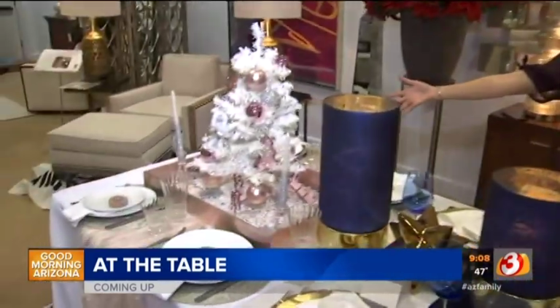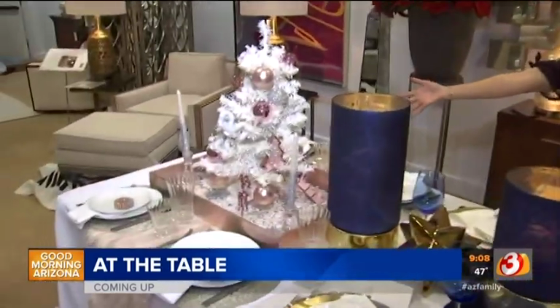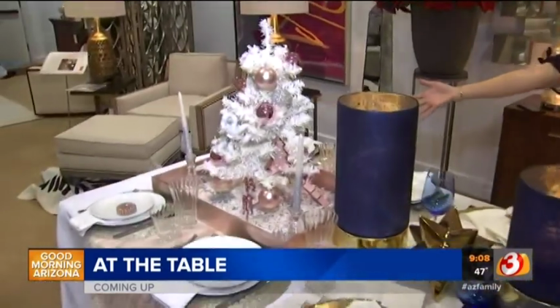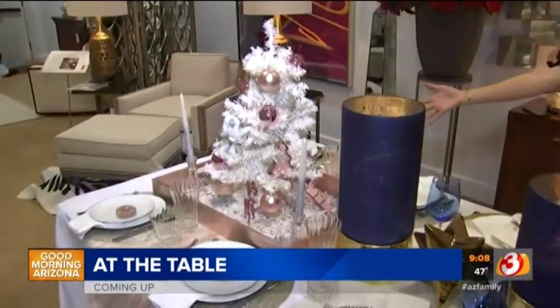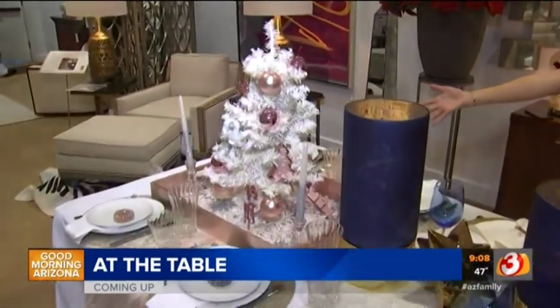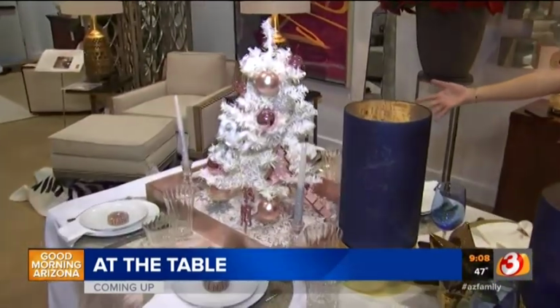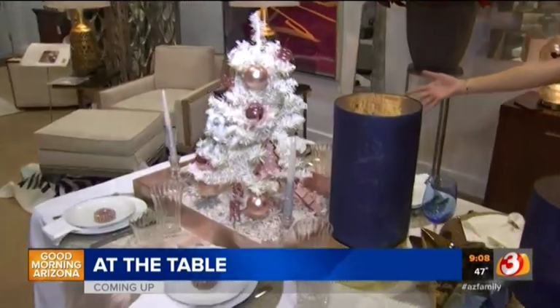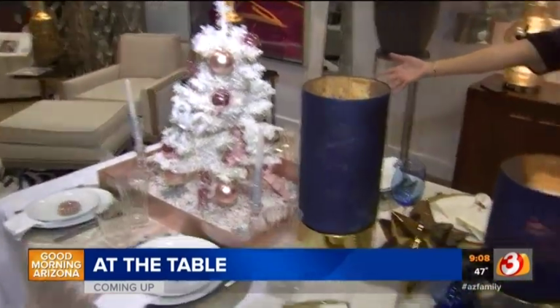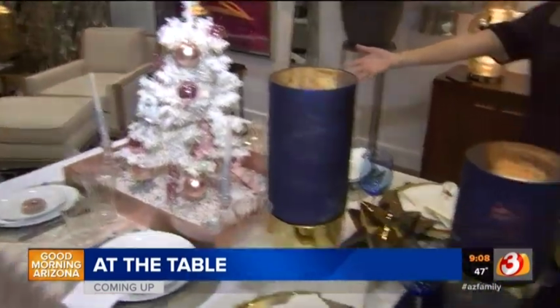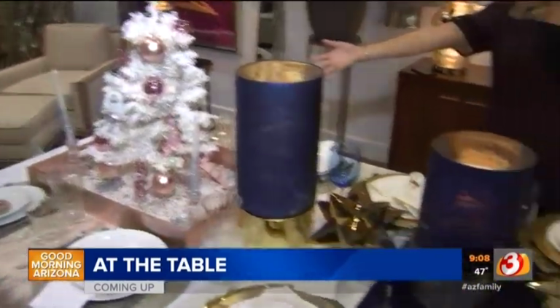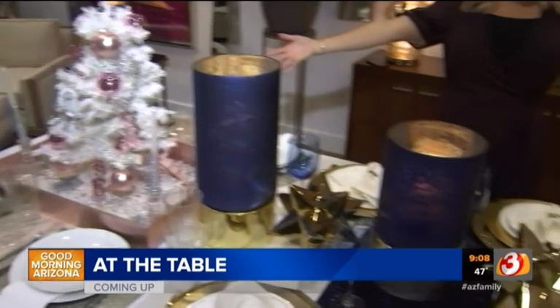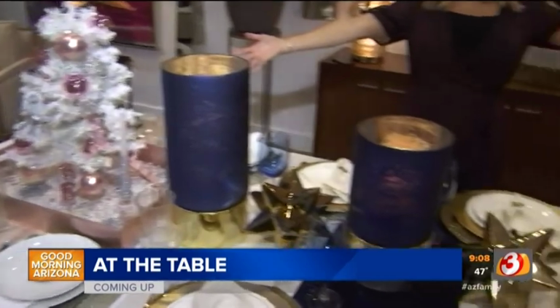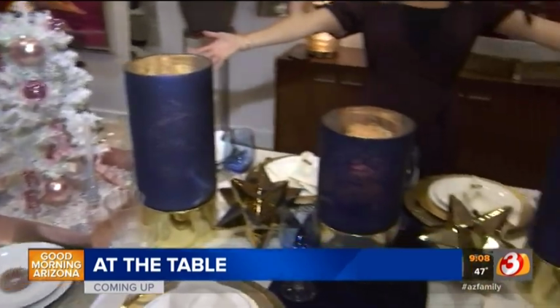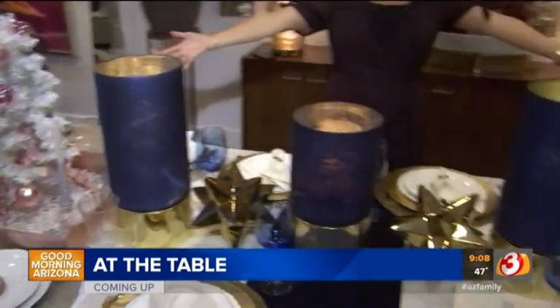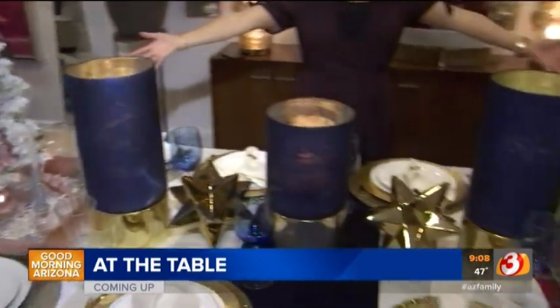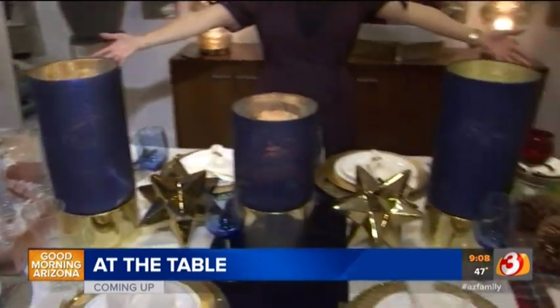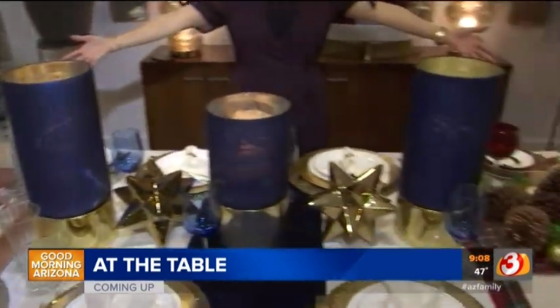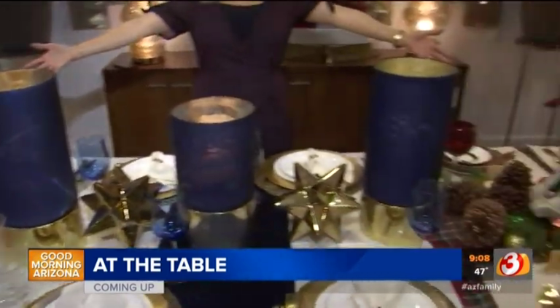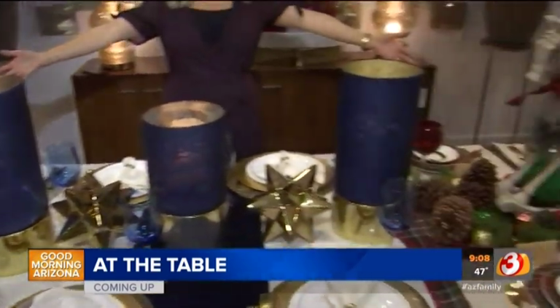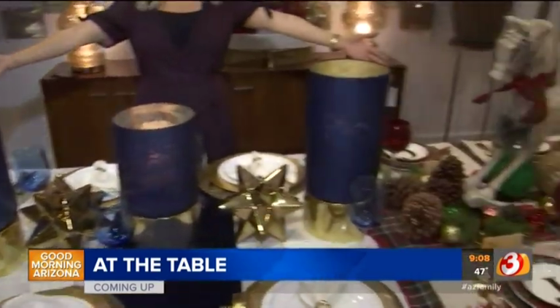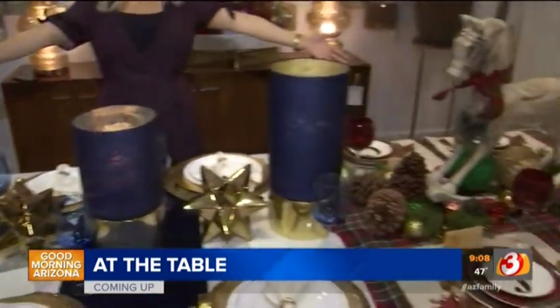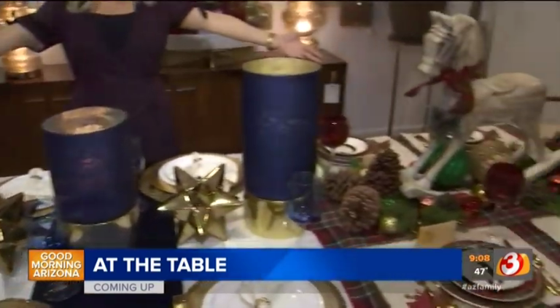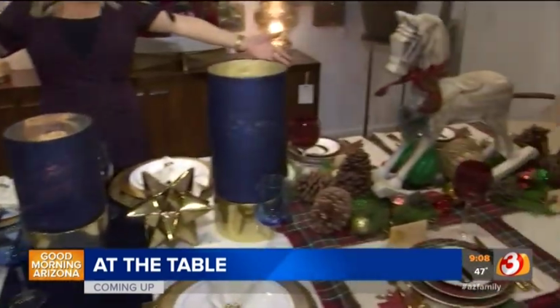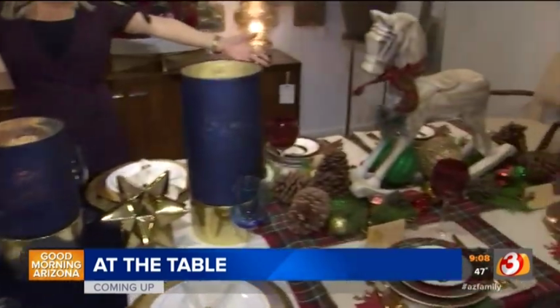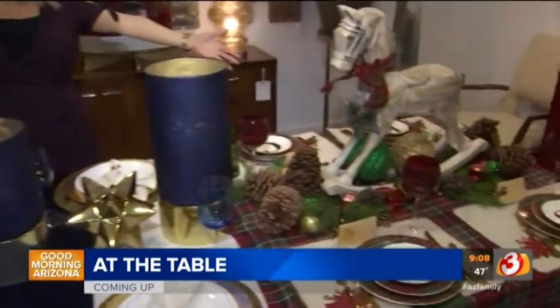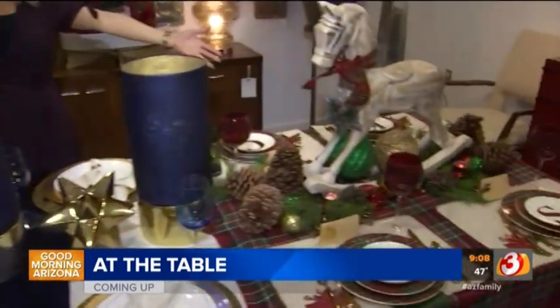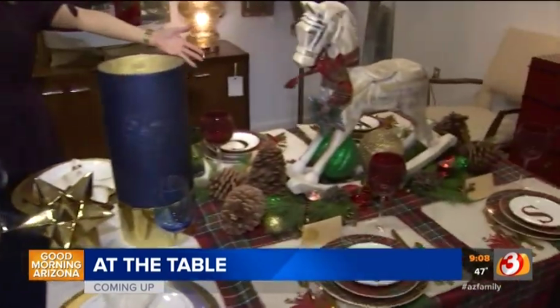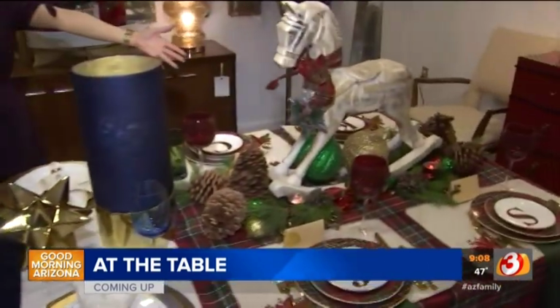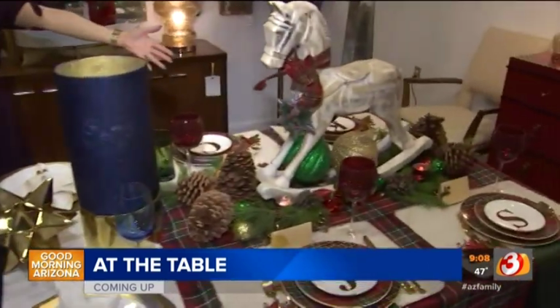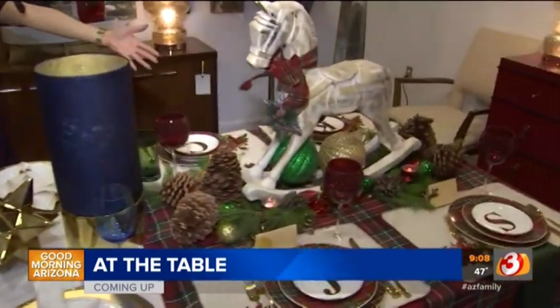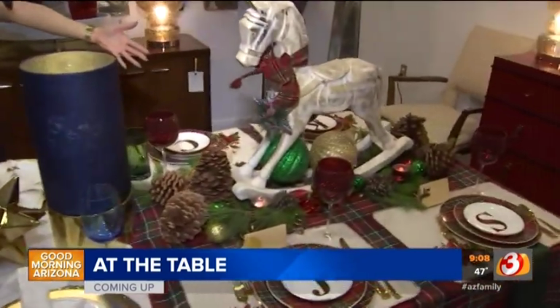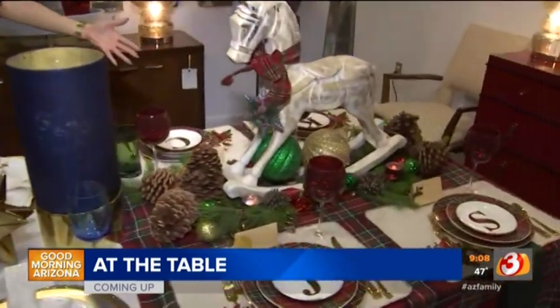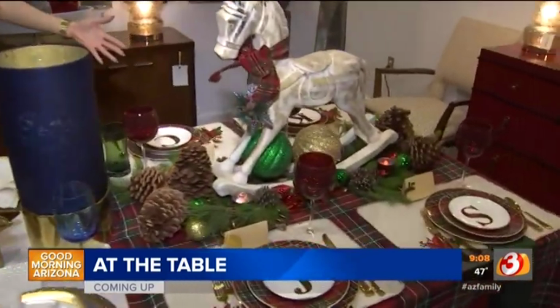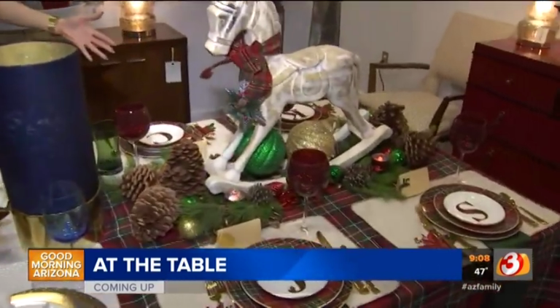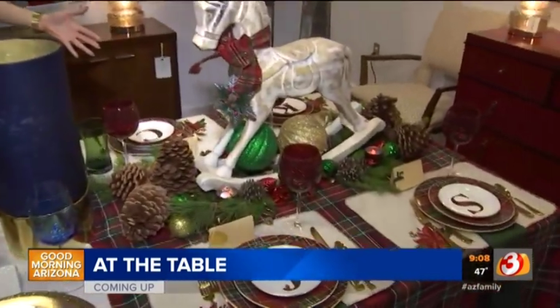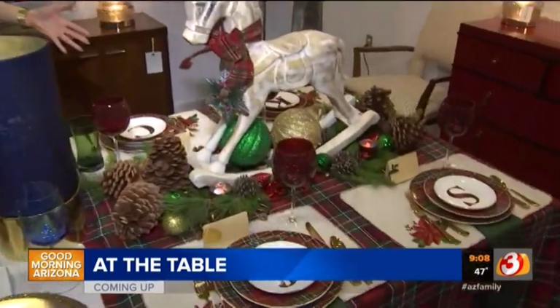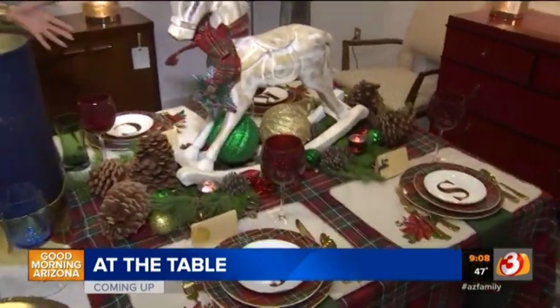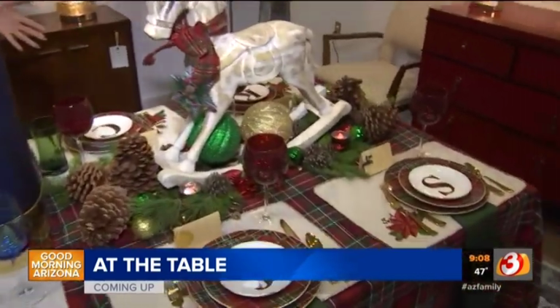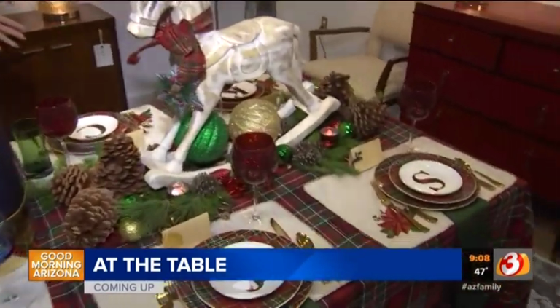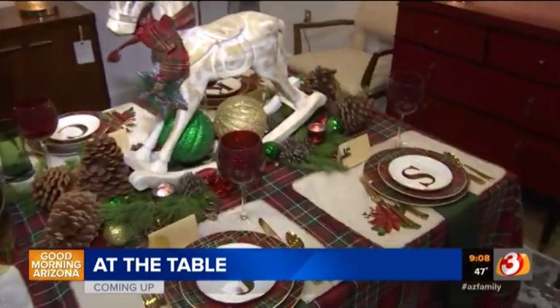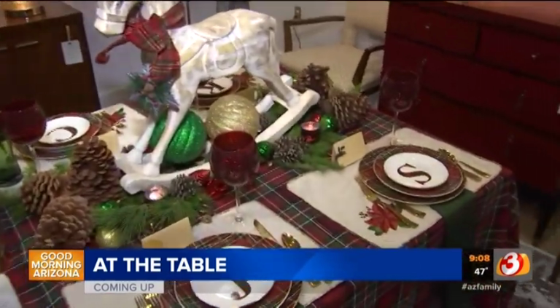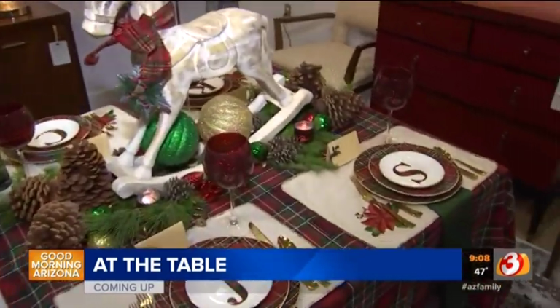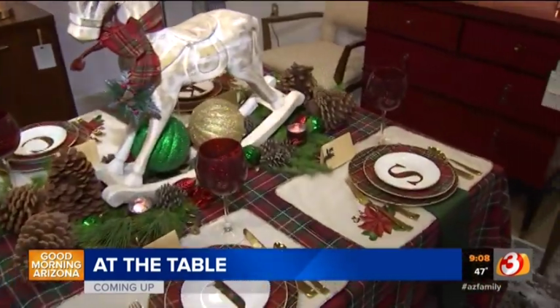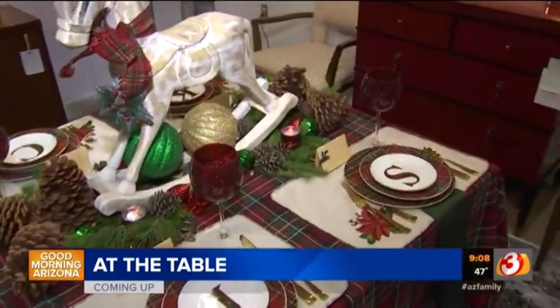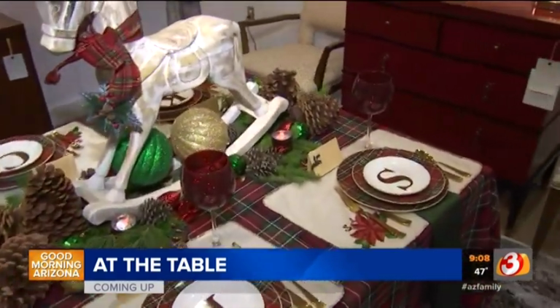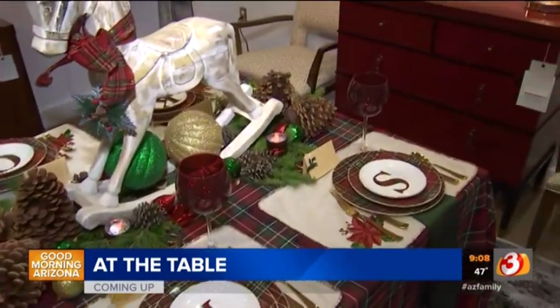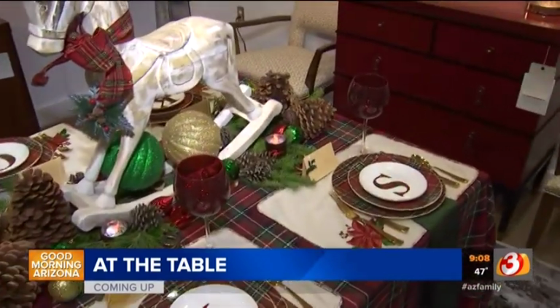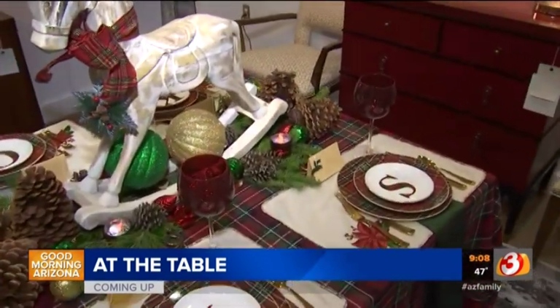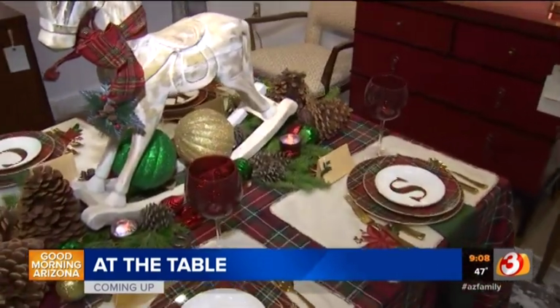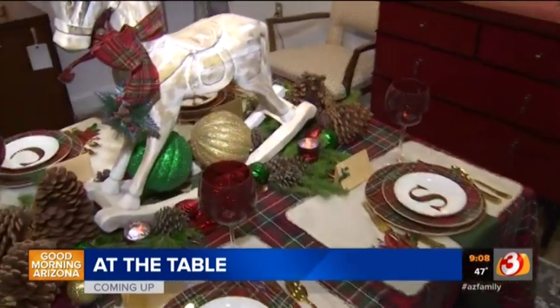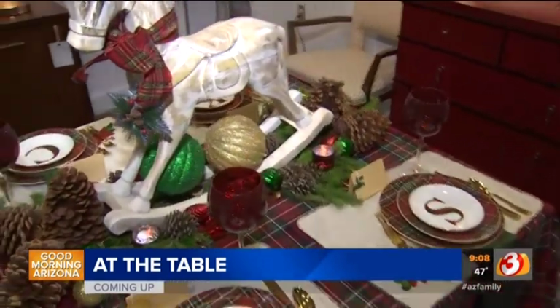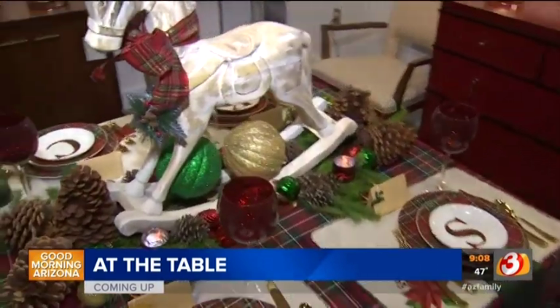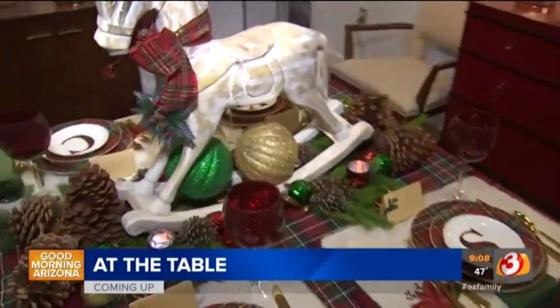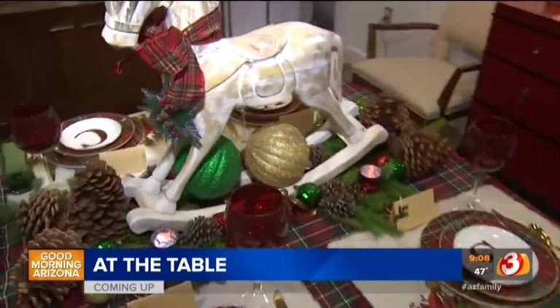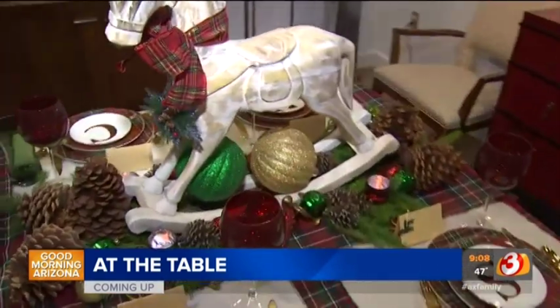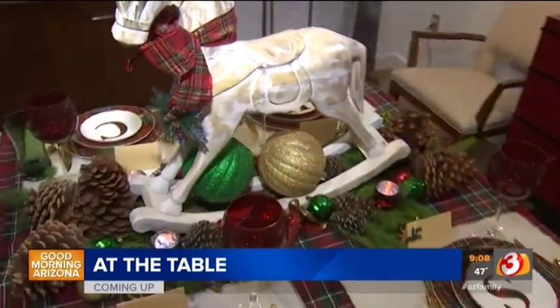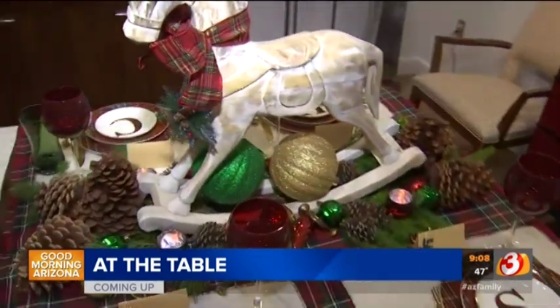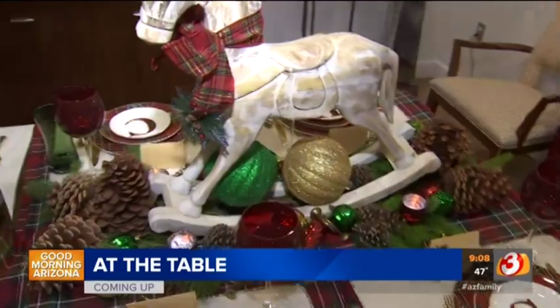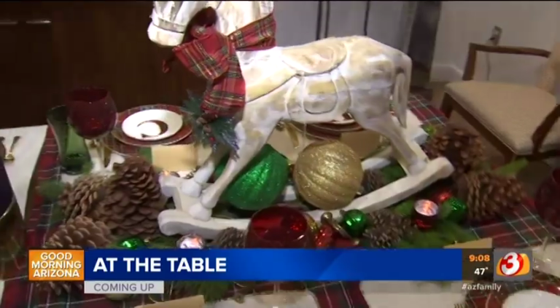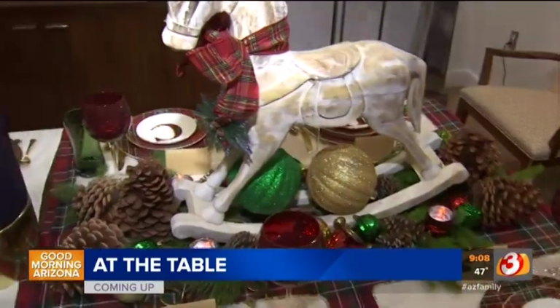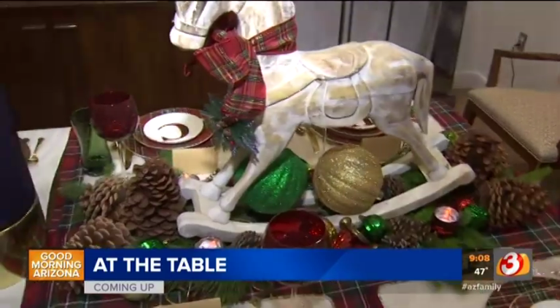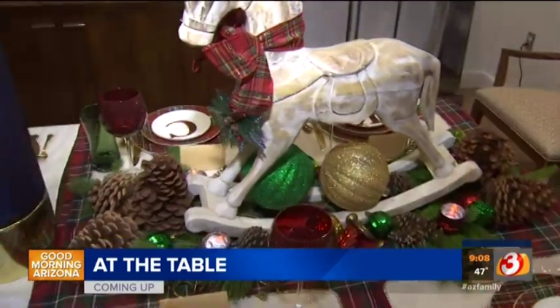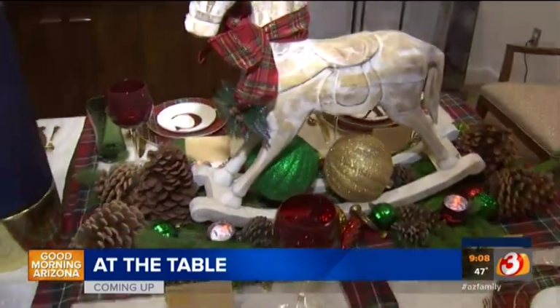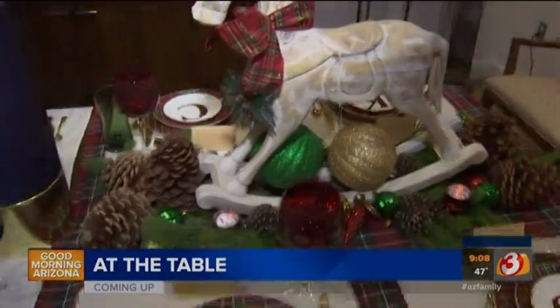From trendy to traditional, how are you going to set your table this holiday season? We have some great ideas for you coming up when we return.